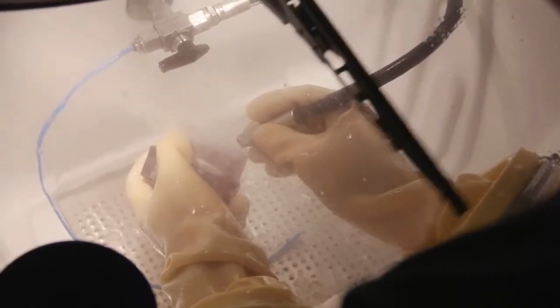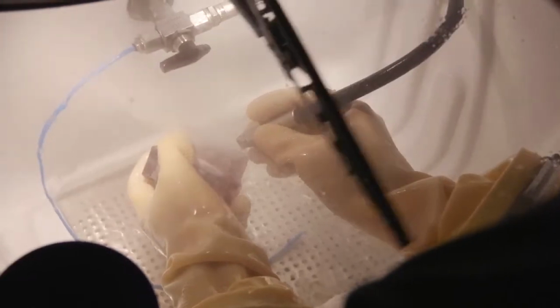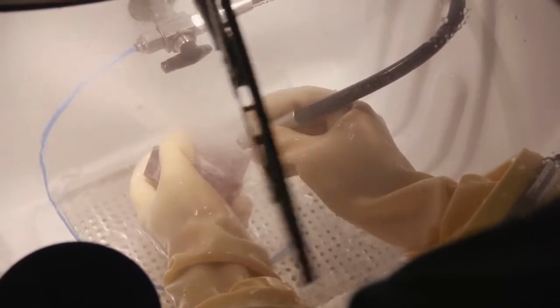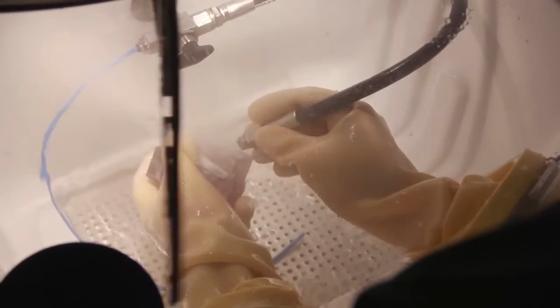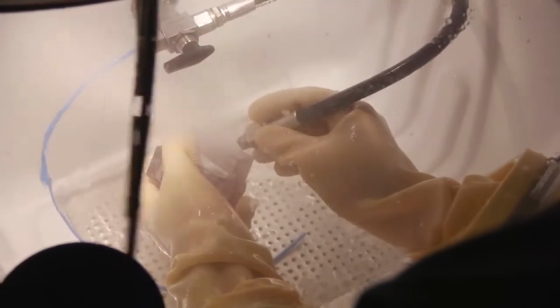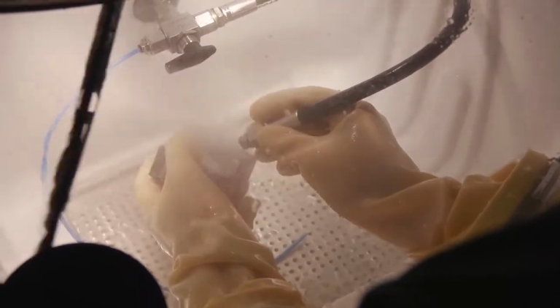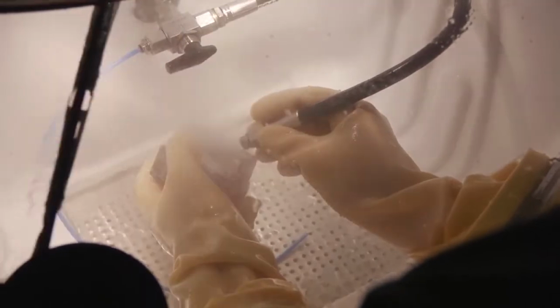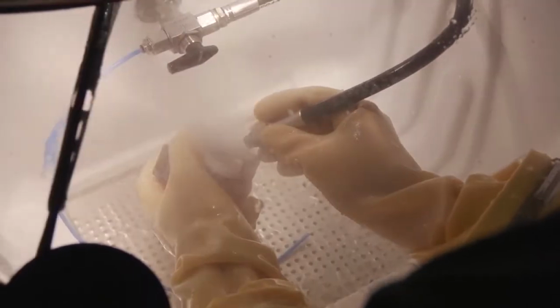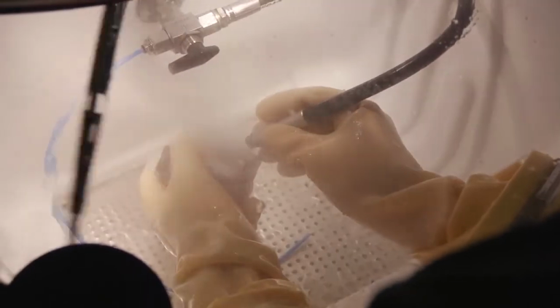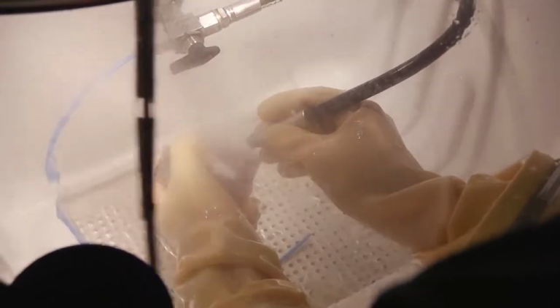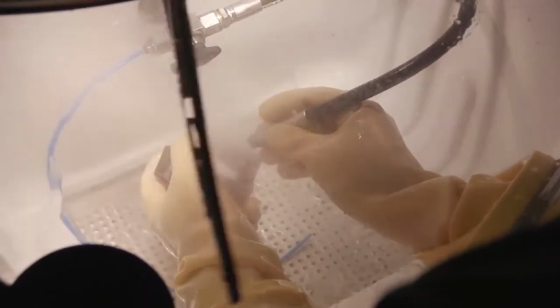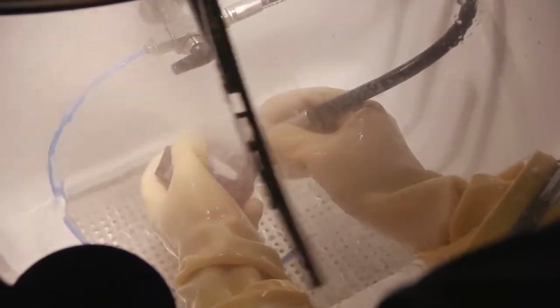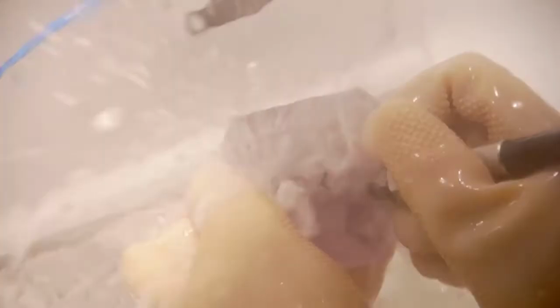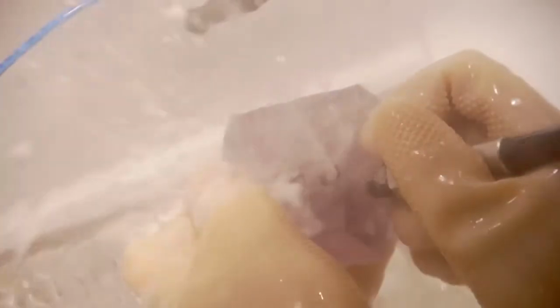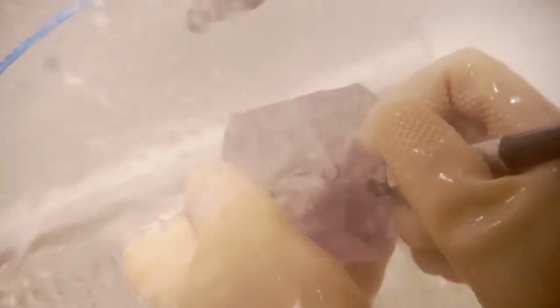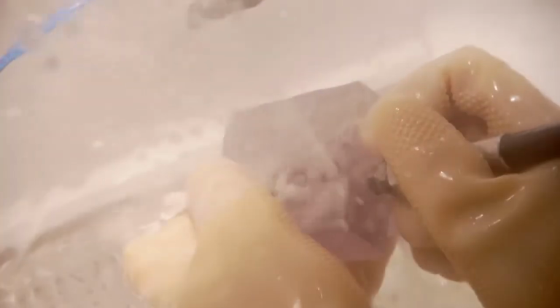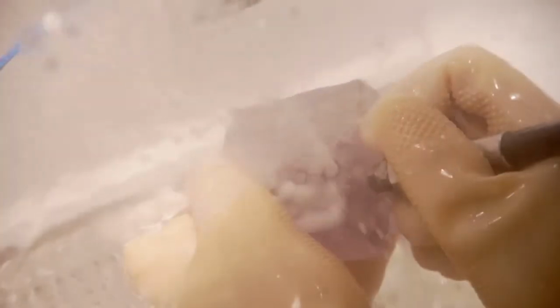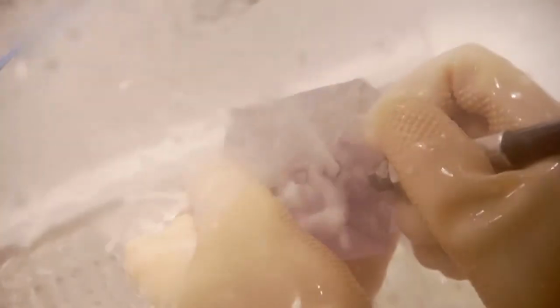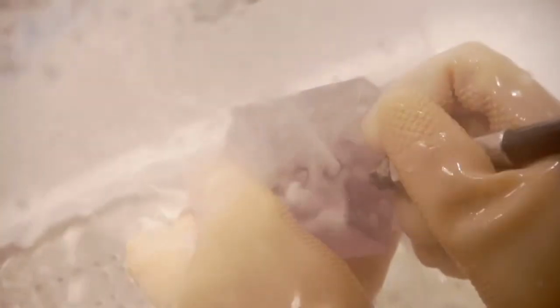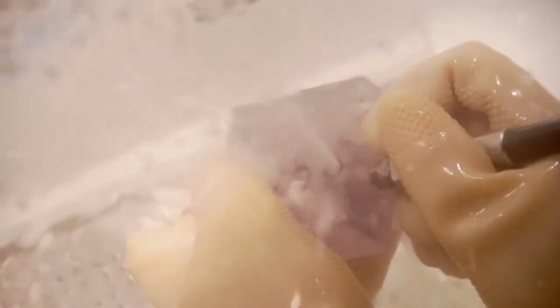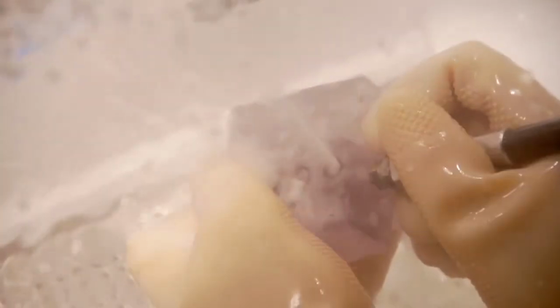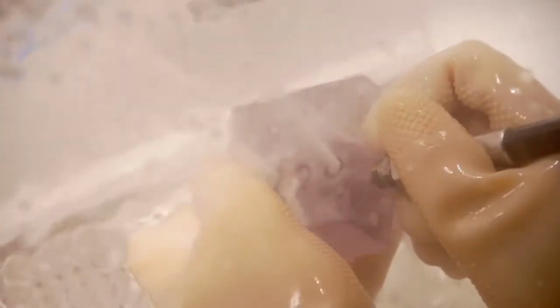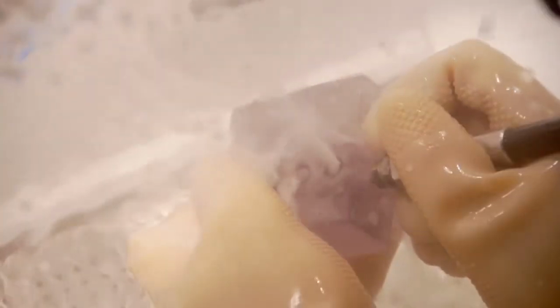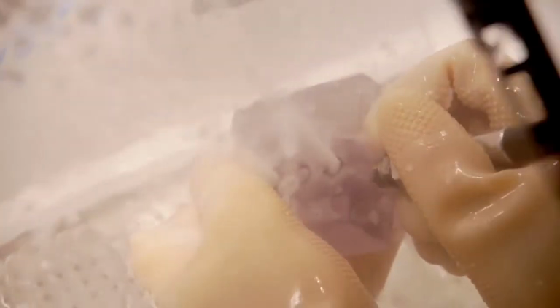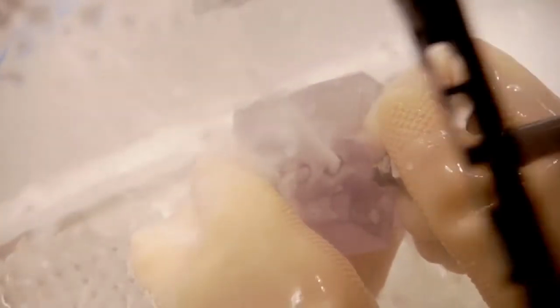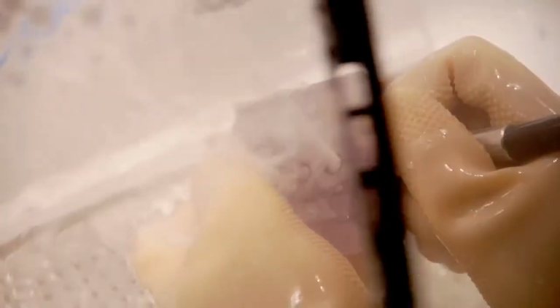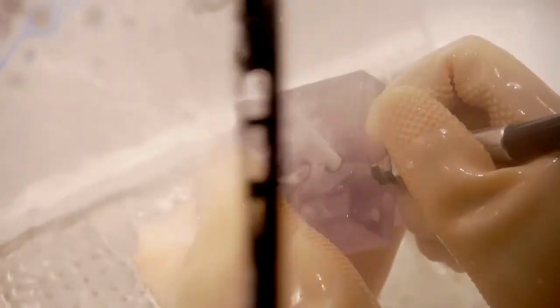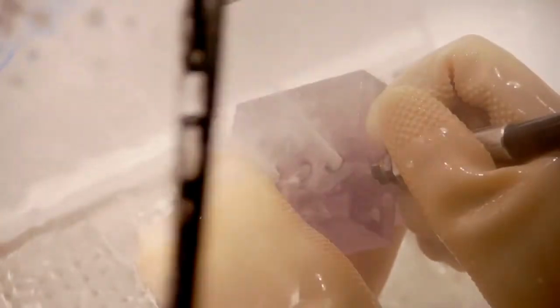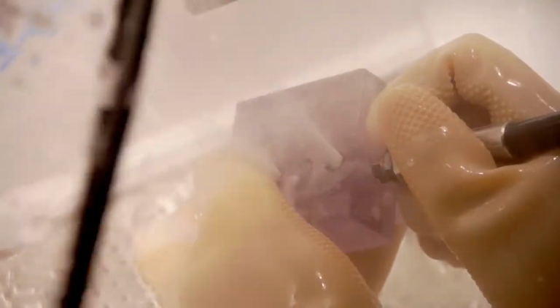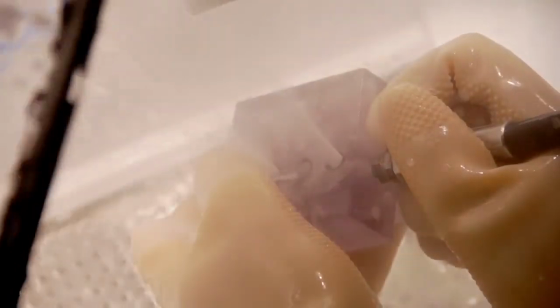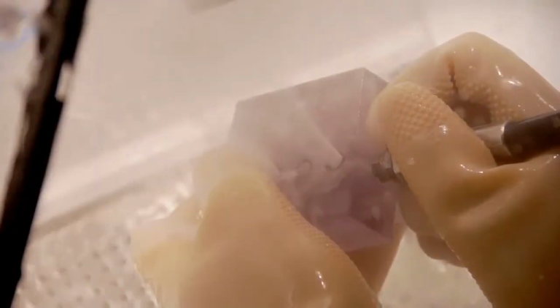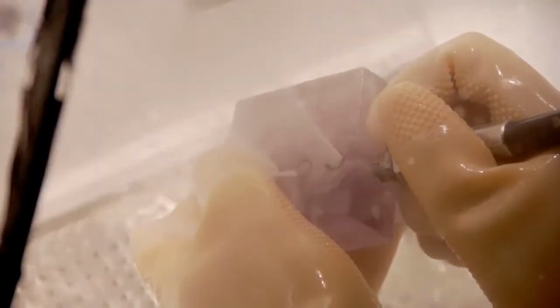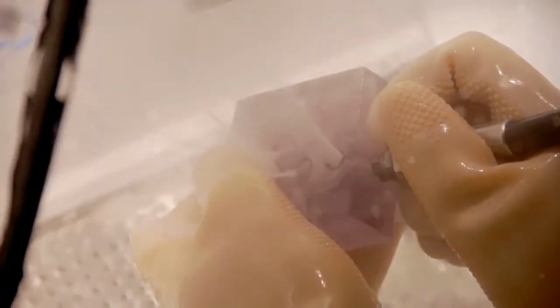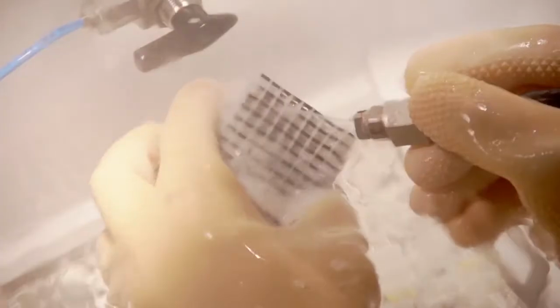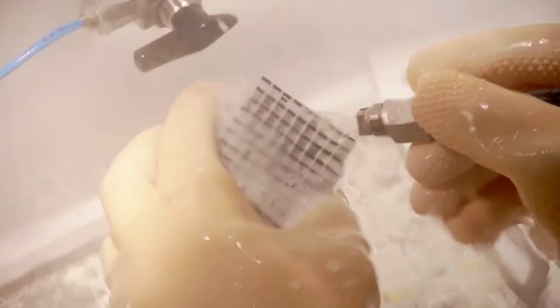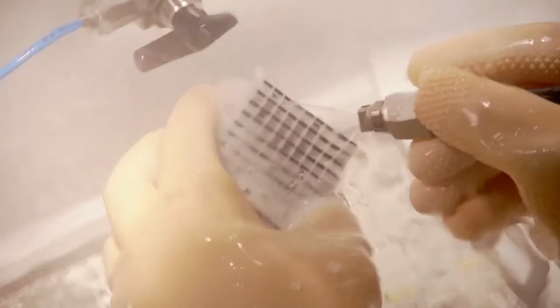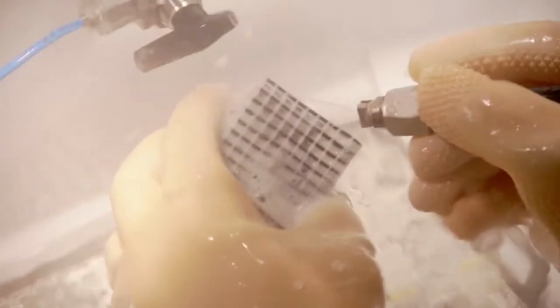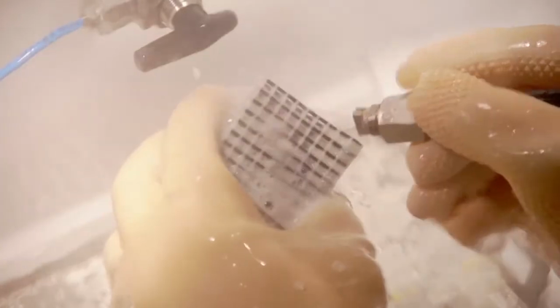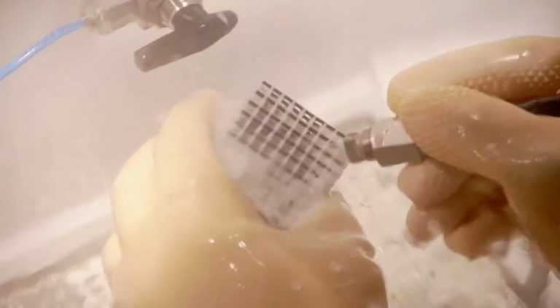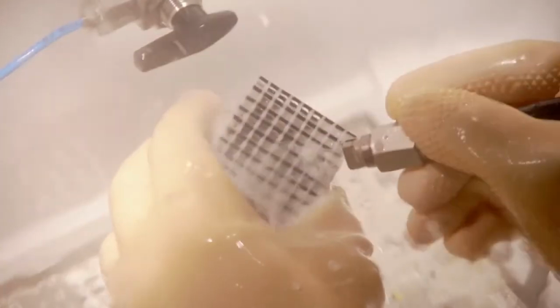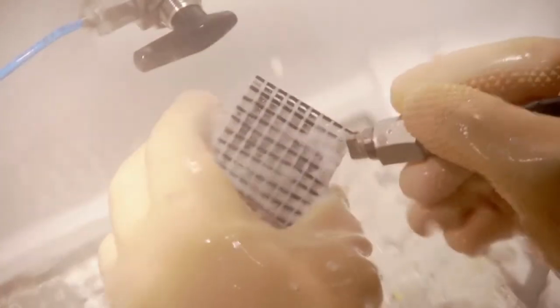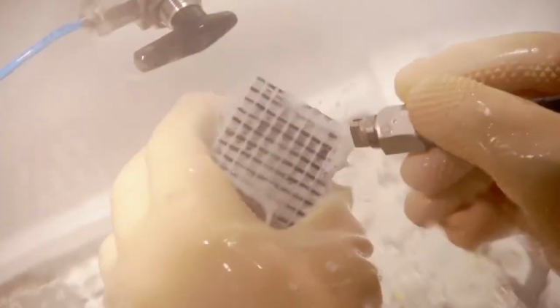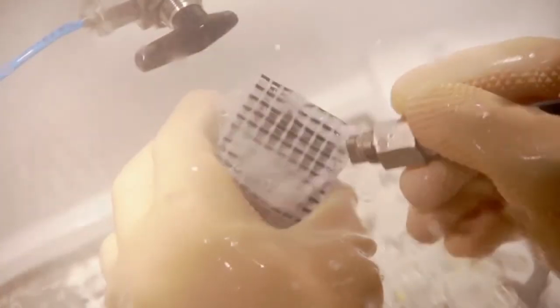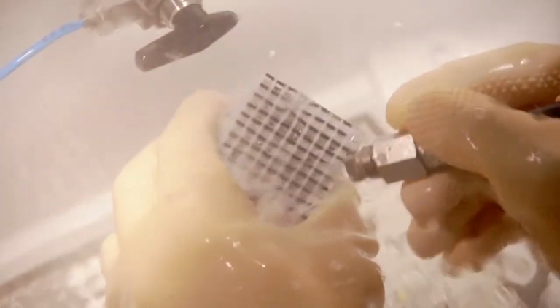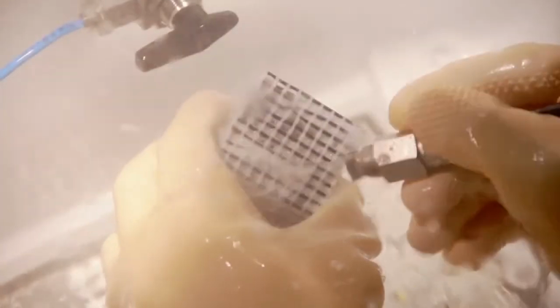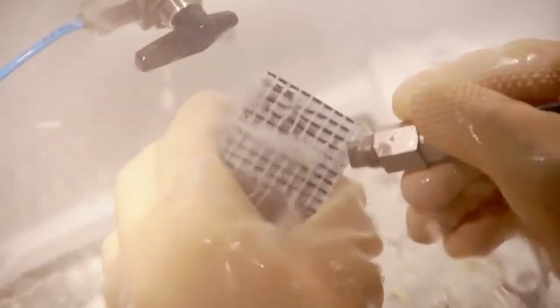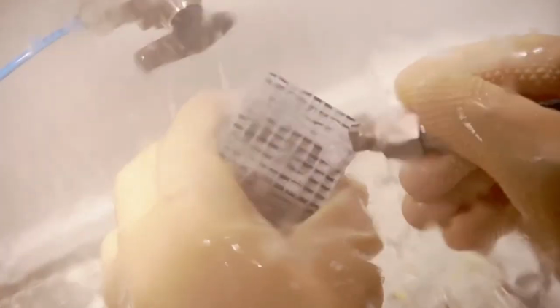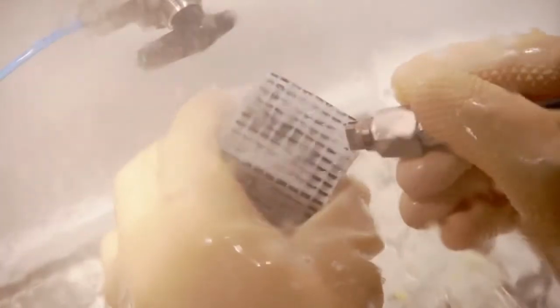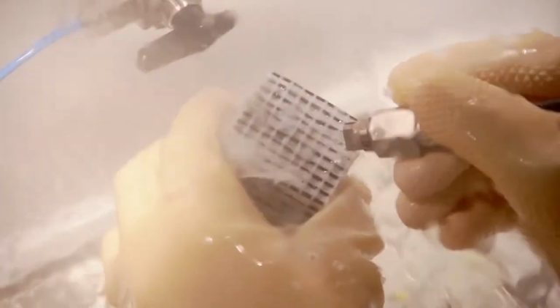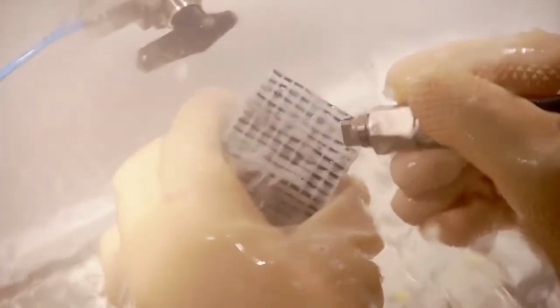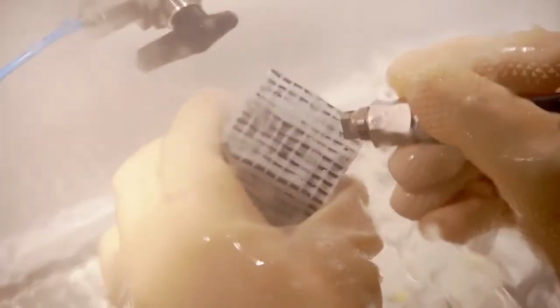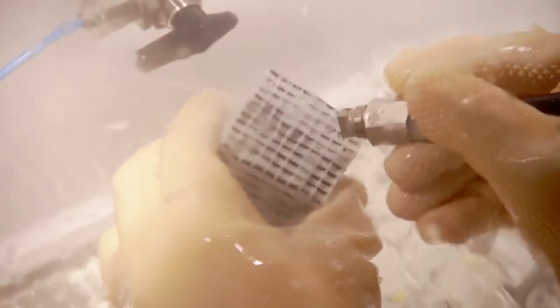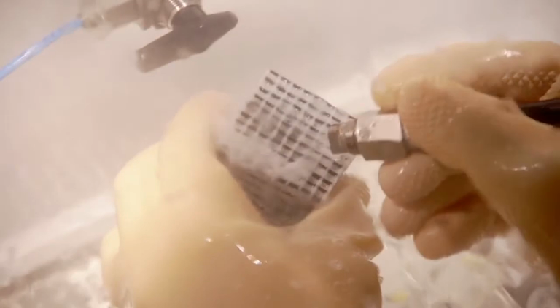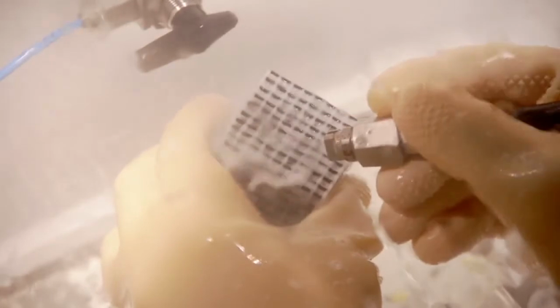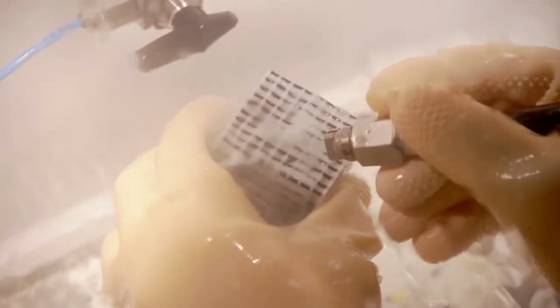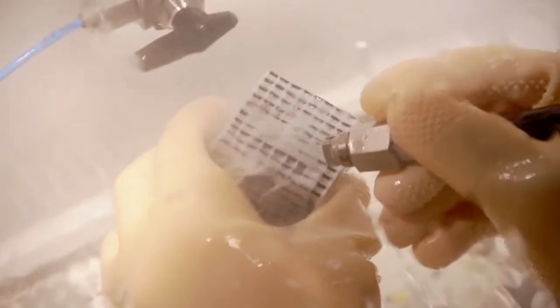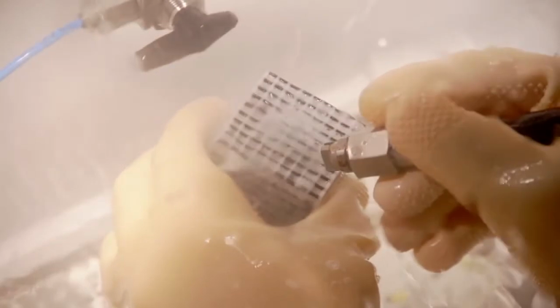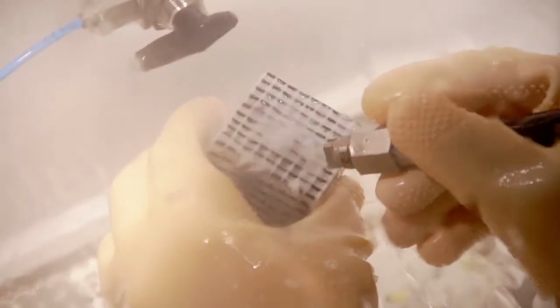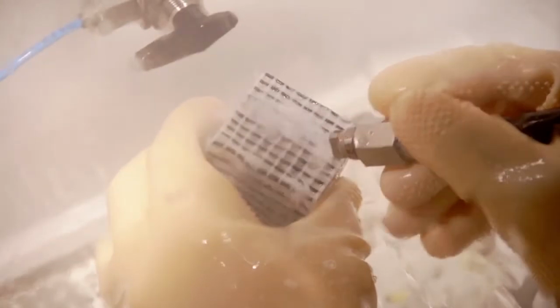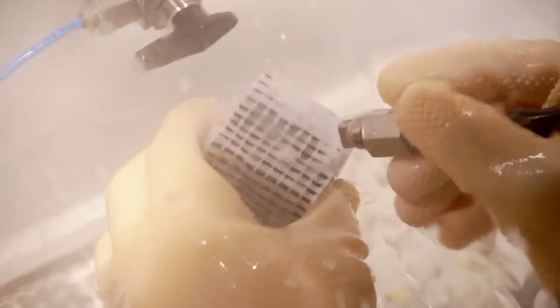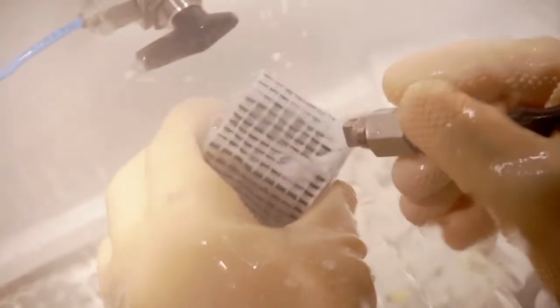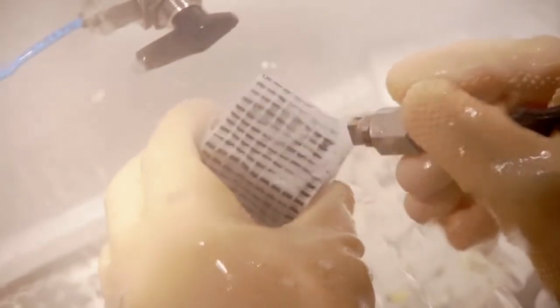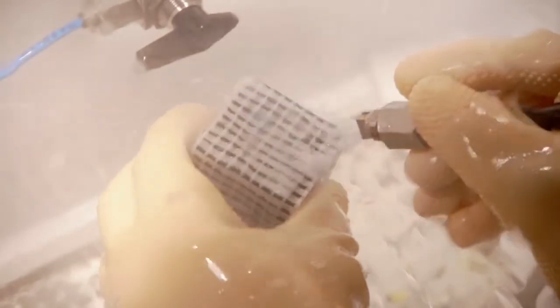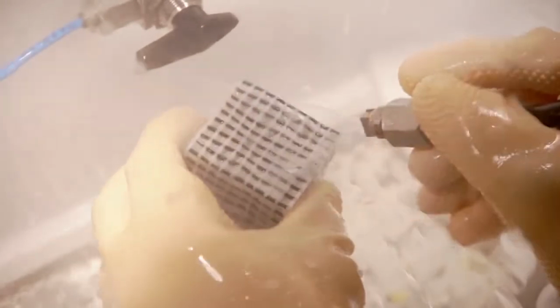Another option is a high-pressure water jet. Be careful not to damage delicate models if you choose to clean them with a water jet.